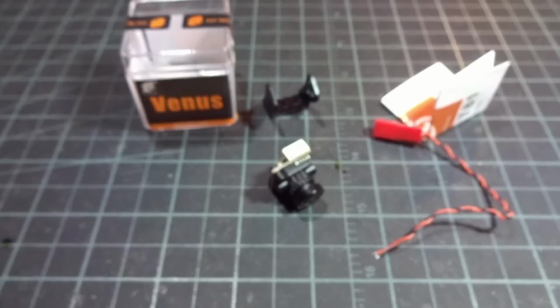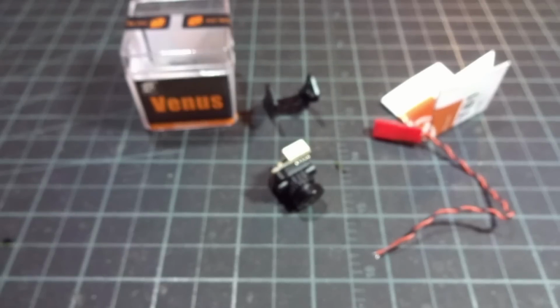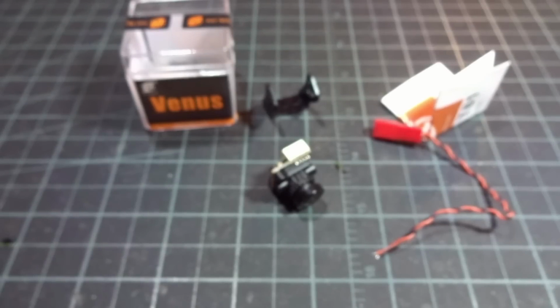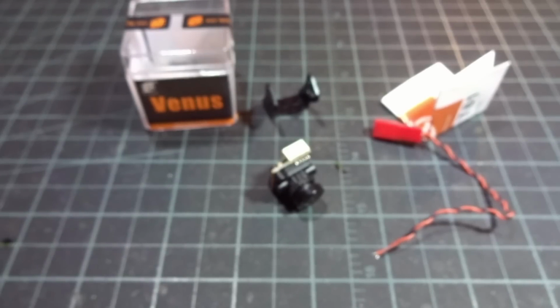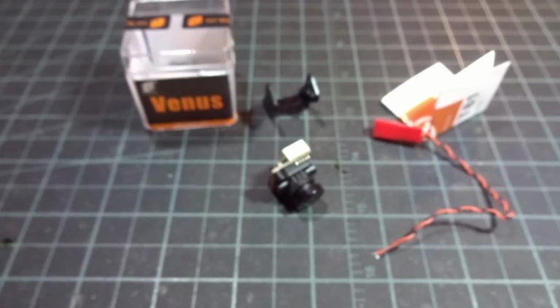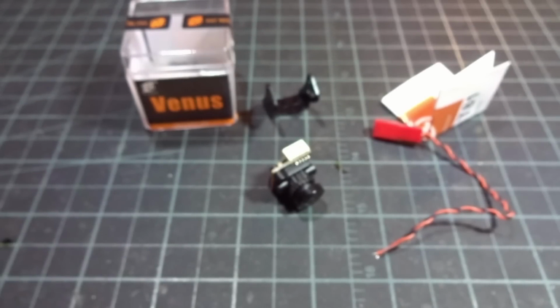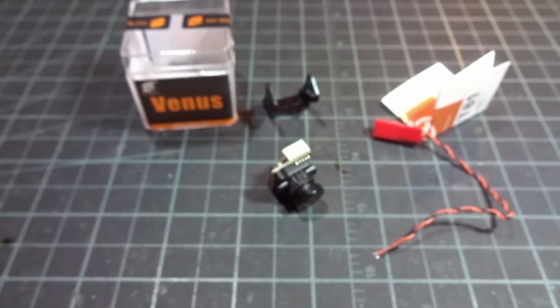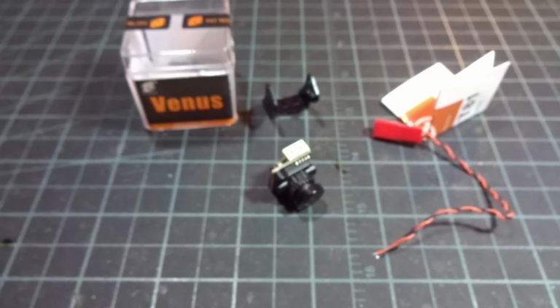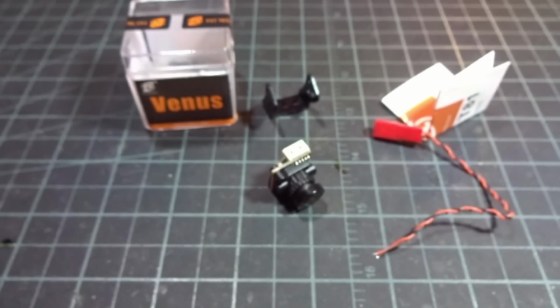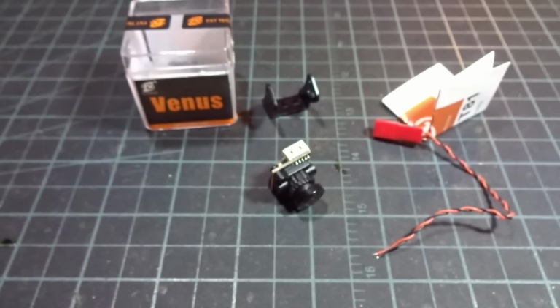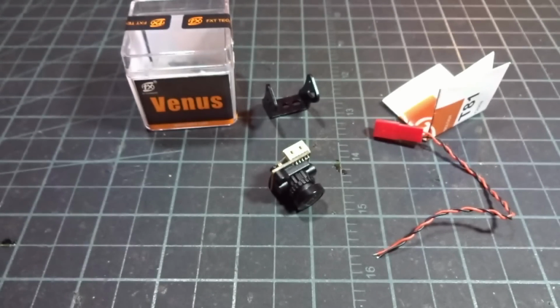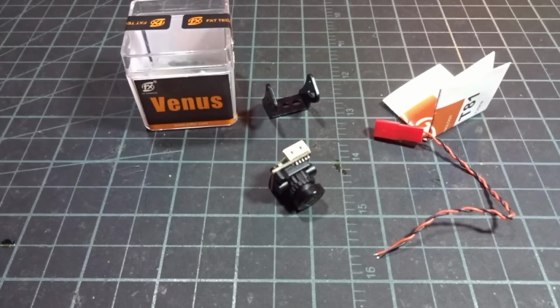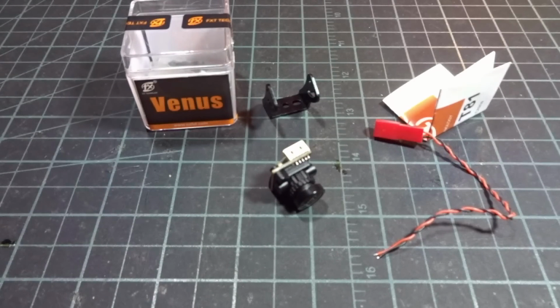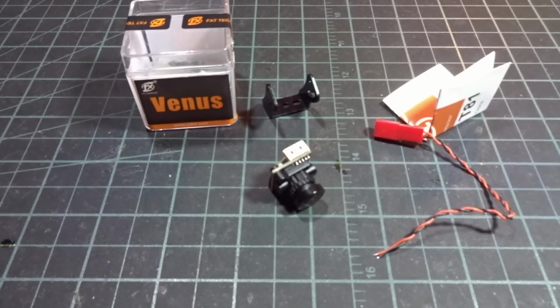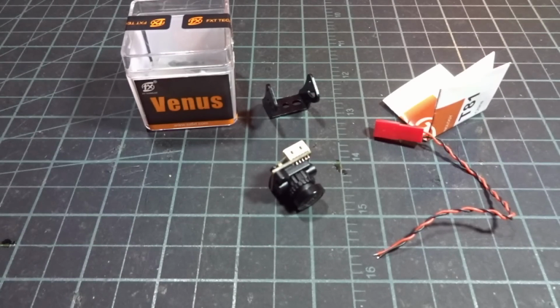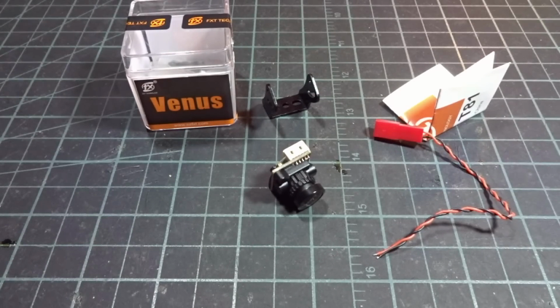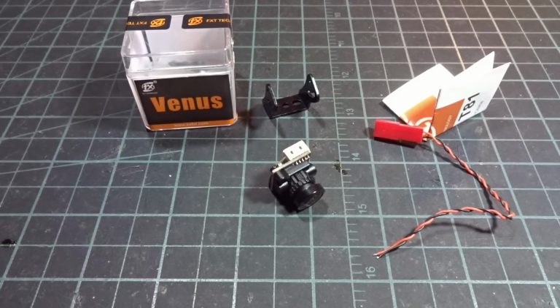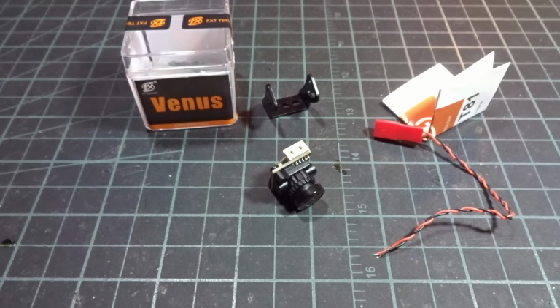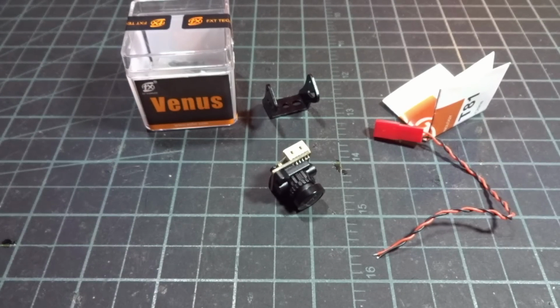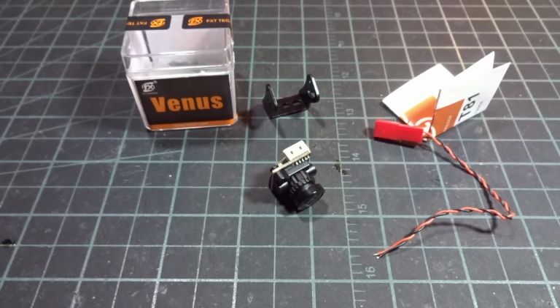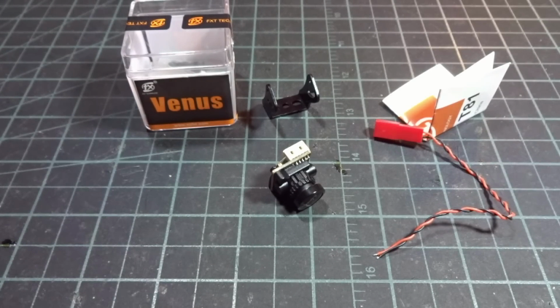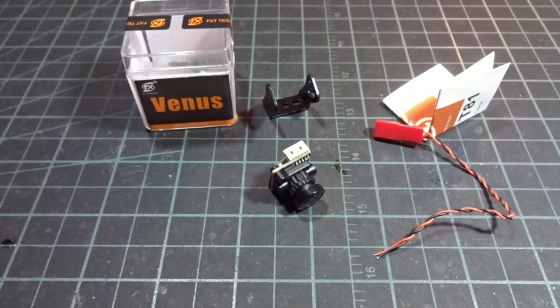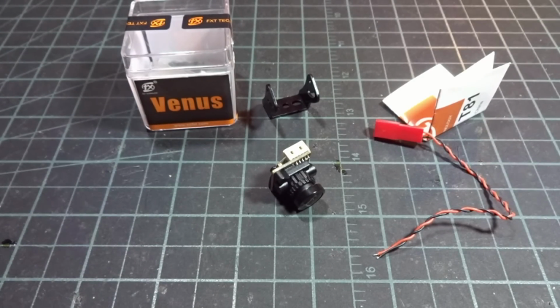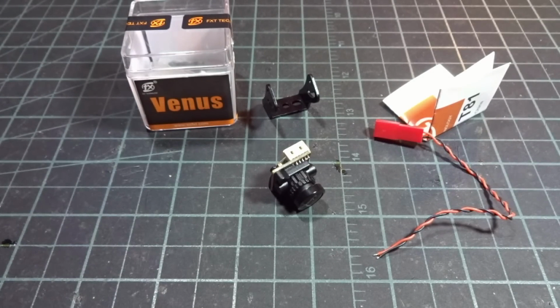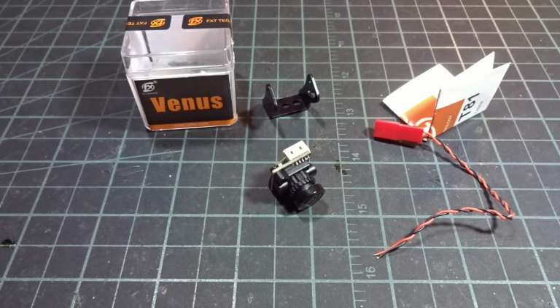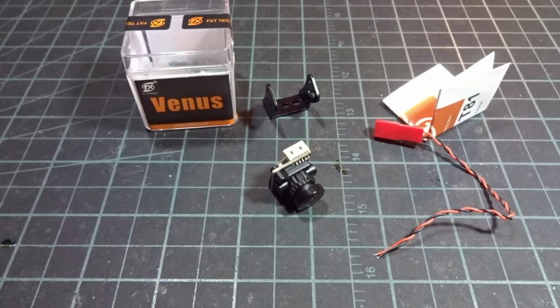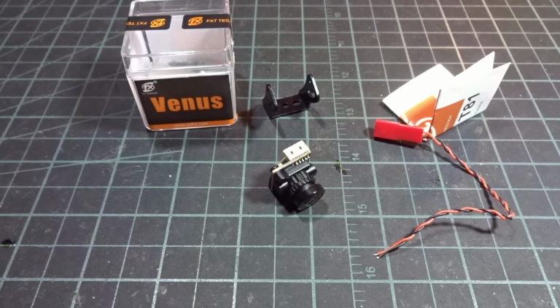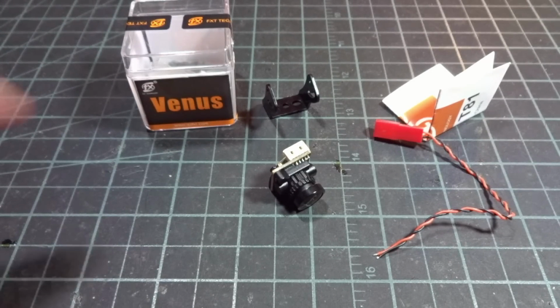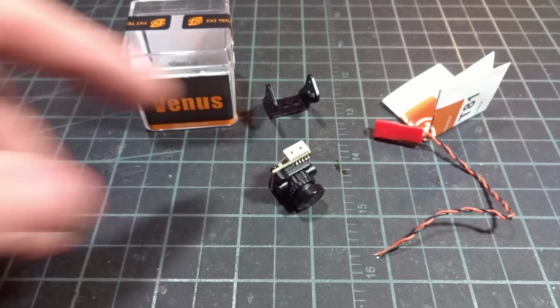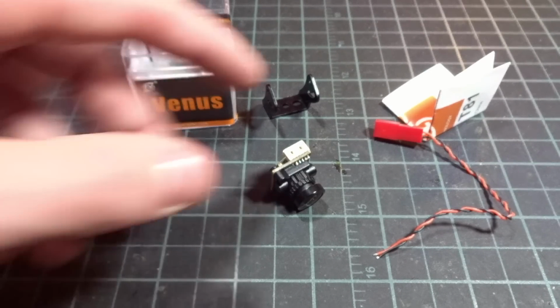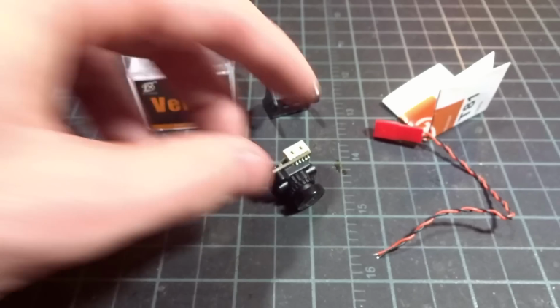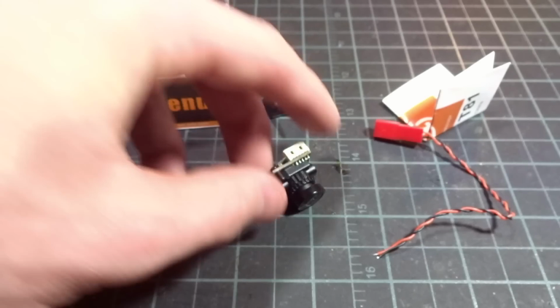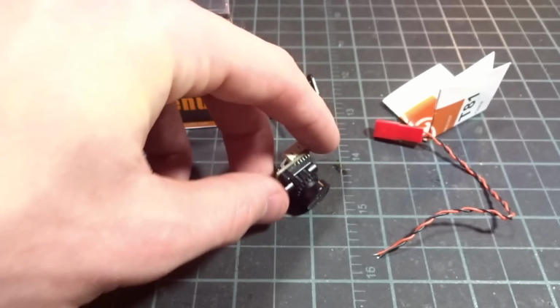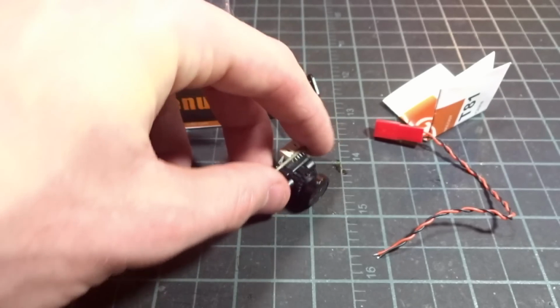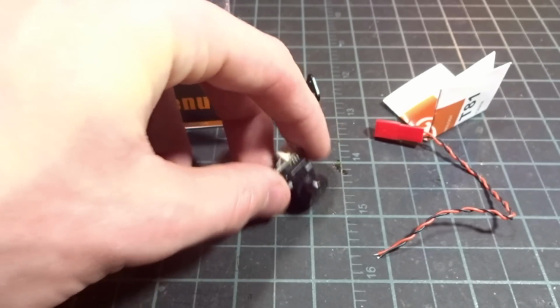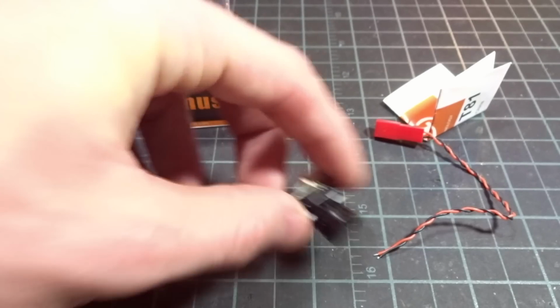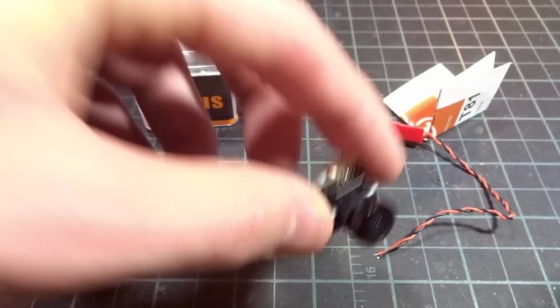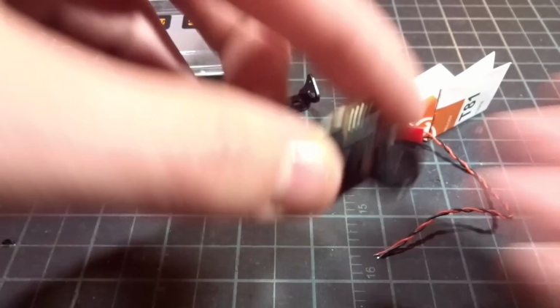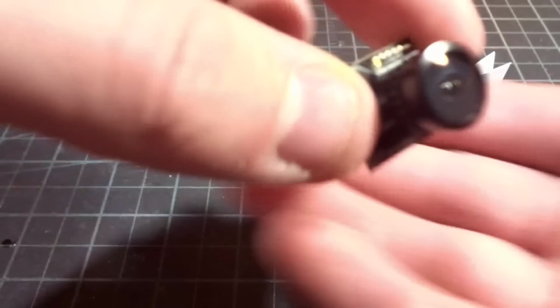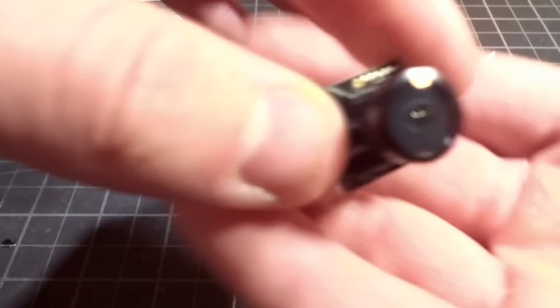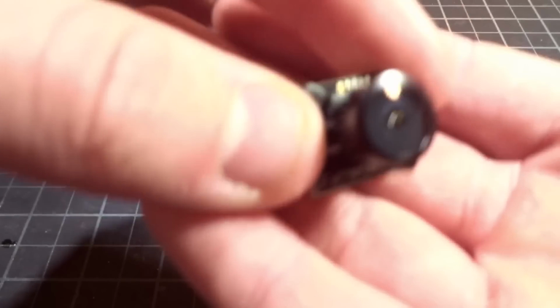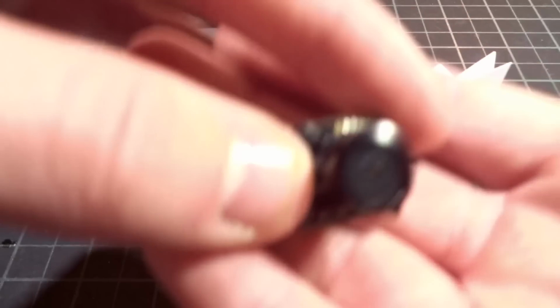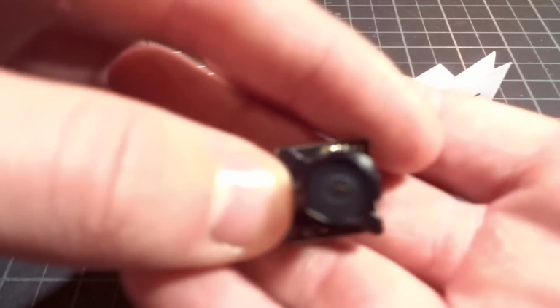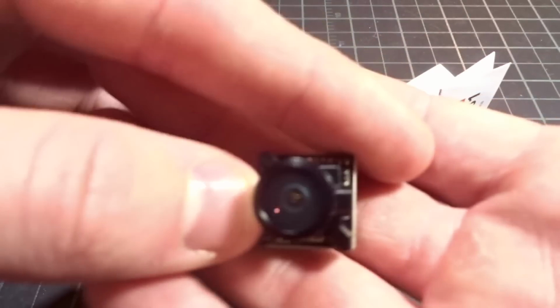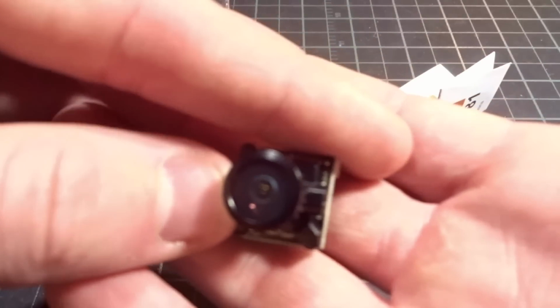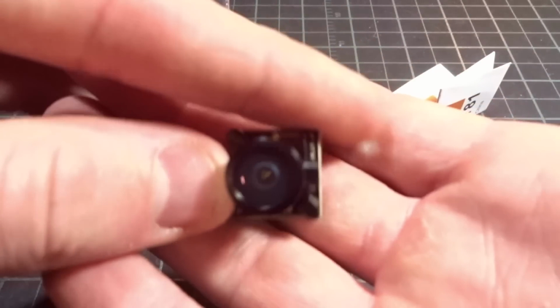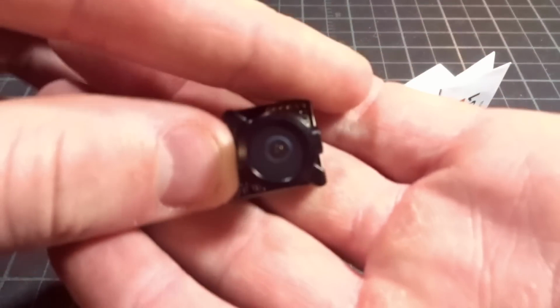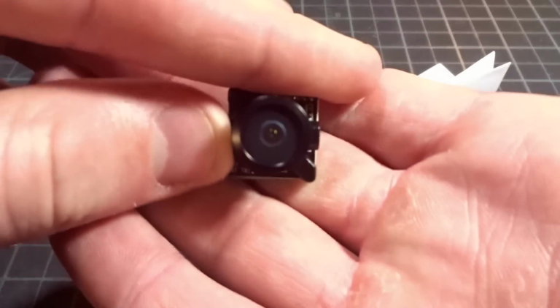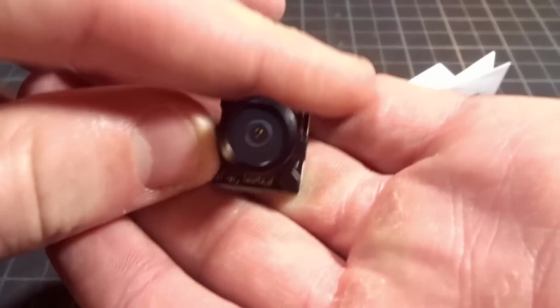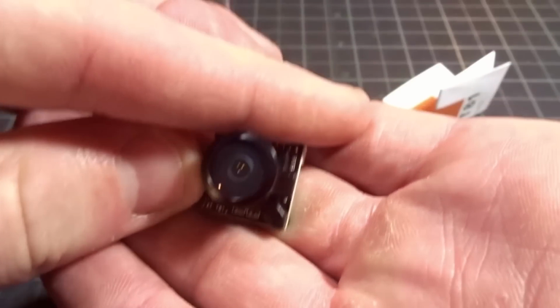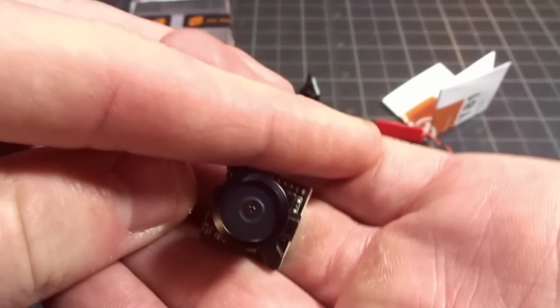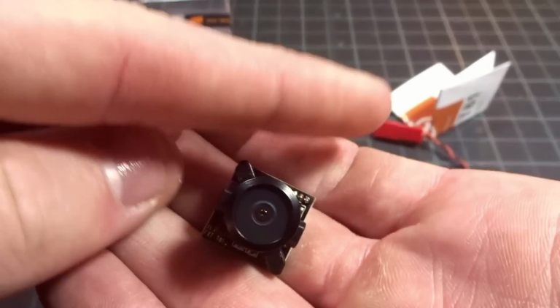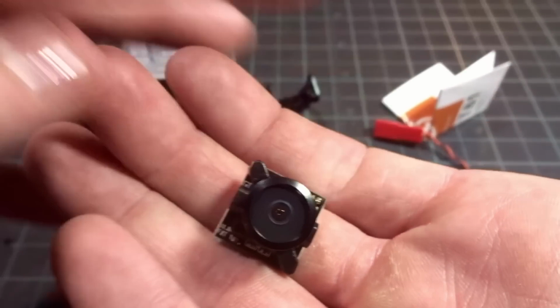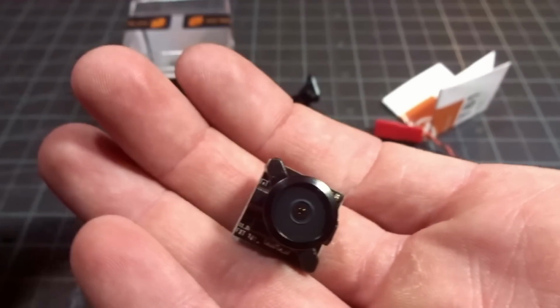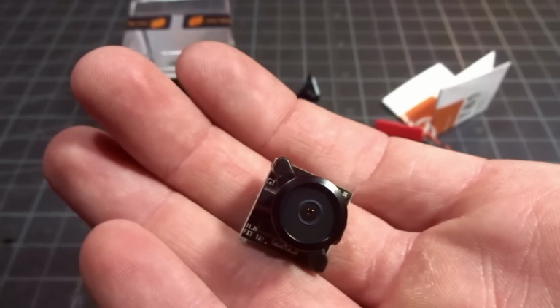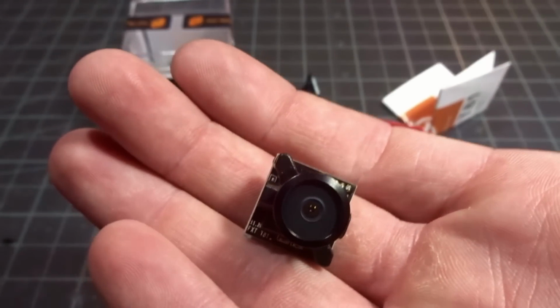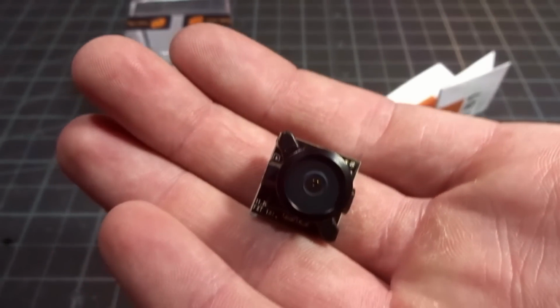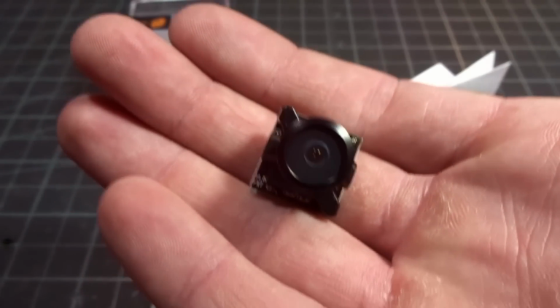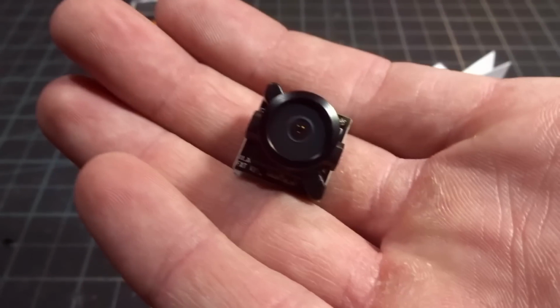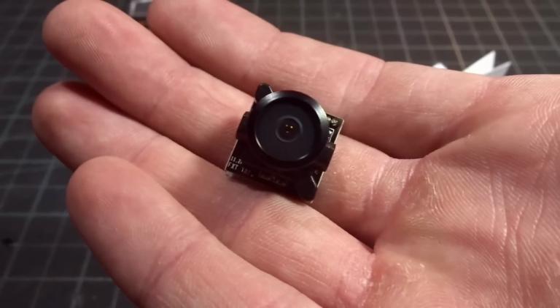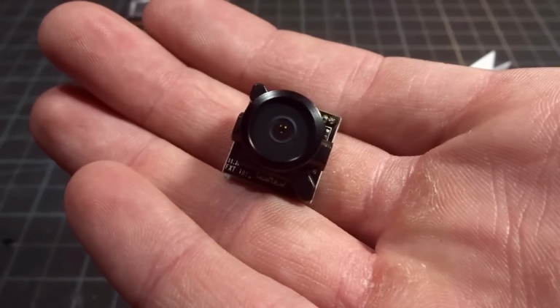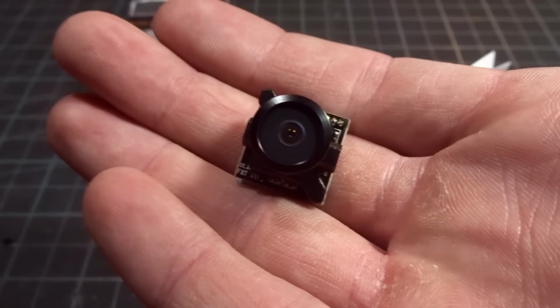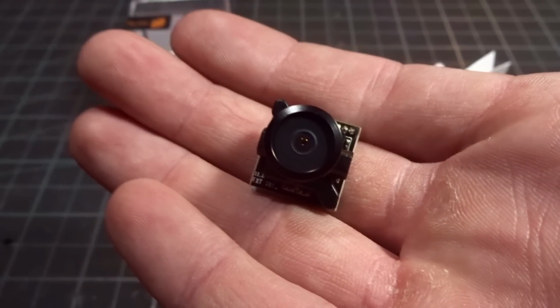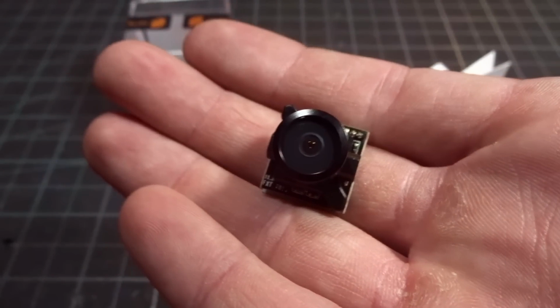Hey guys, what's up? Welcome back to my video and today we're going to be doing a review of the FX-T Venus T81.